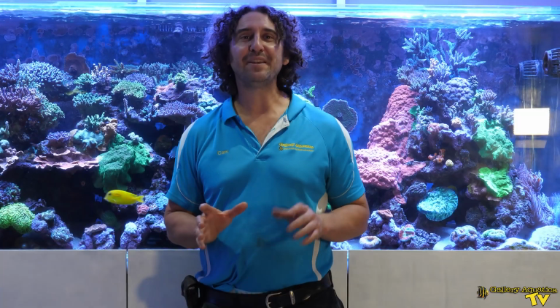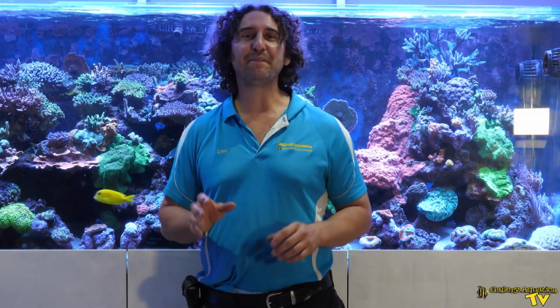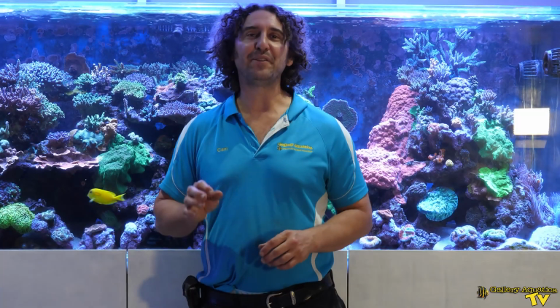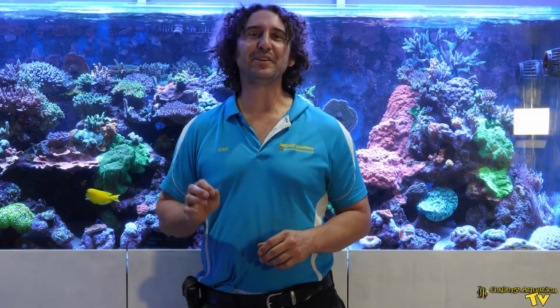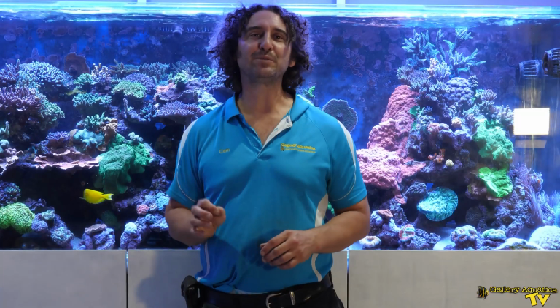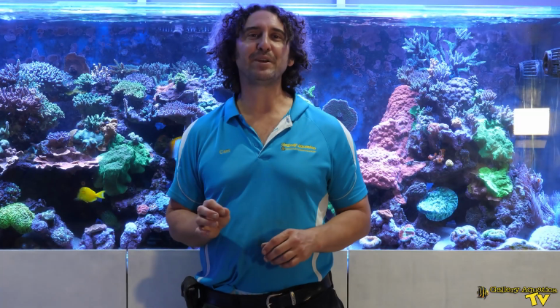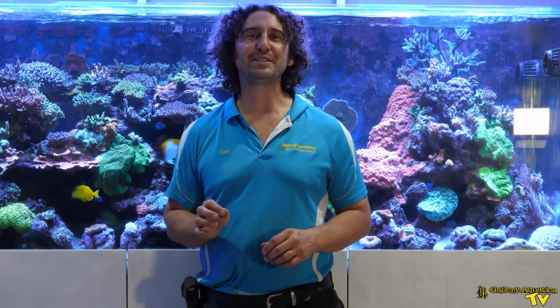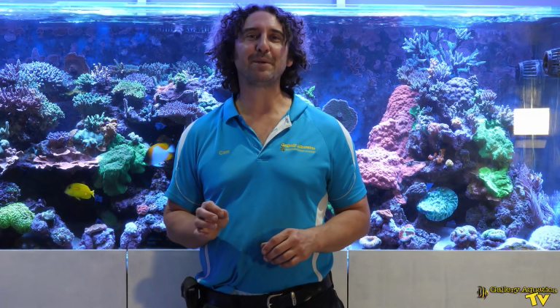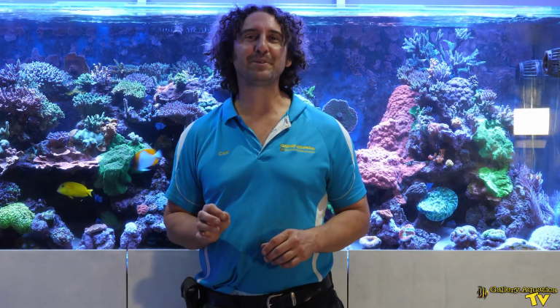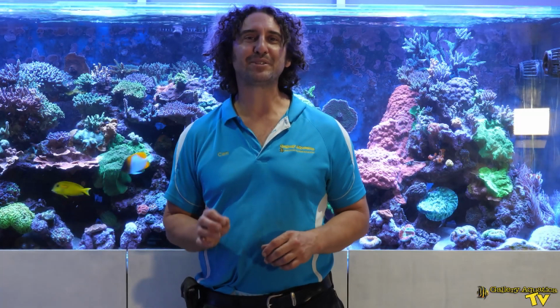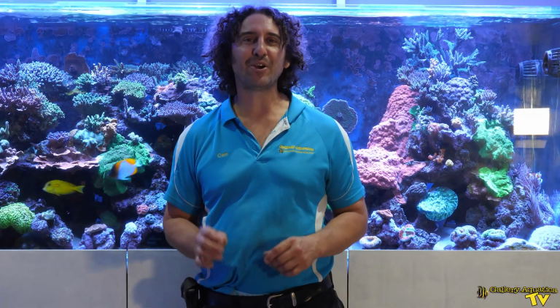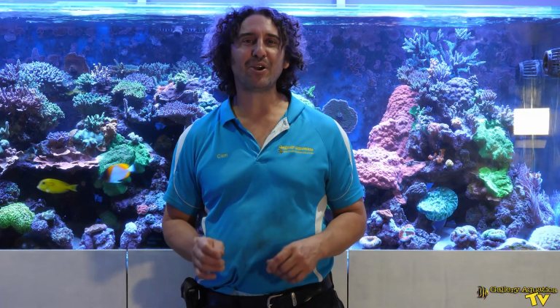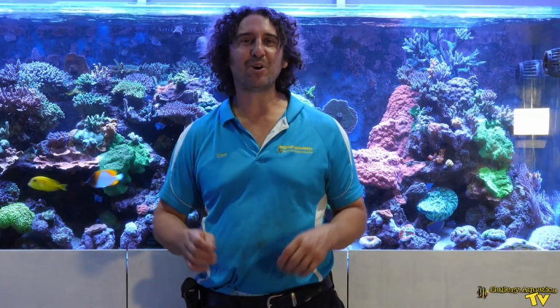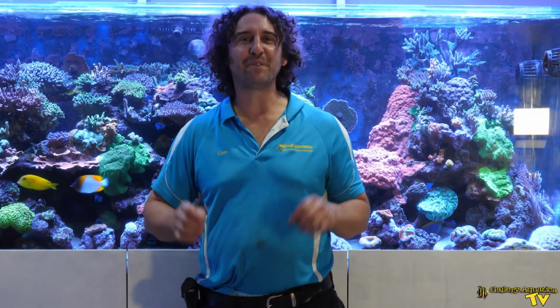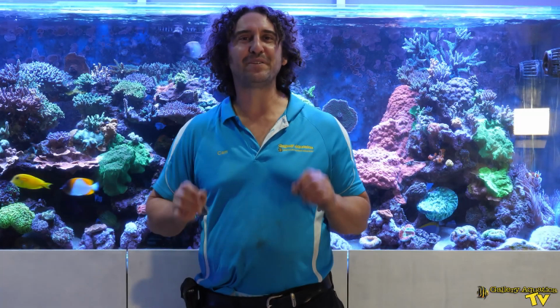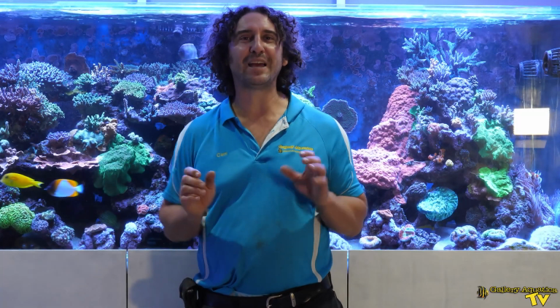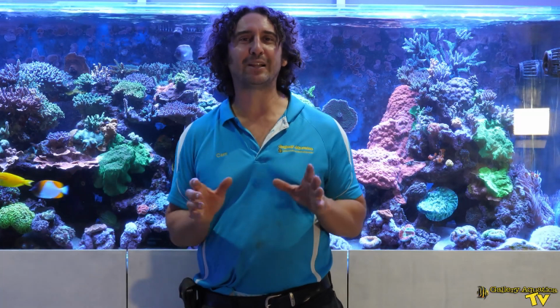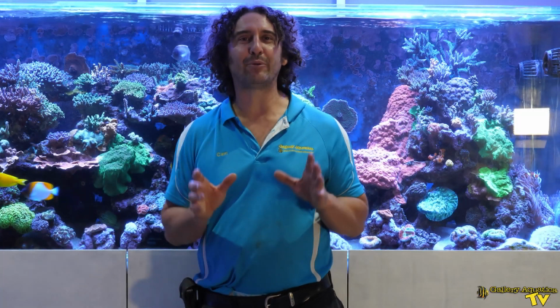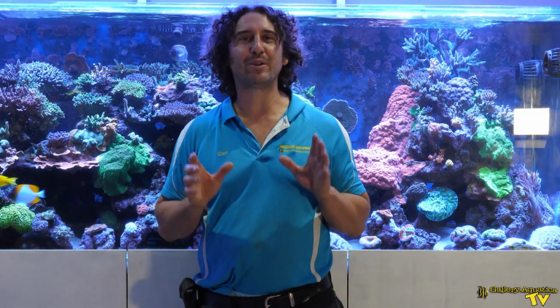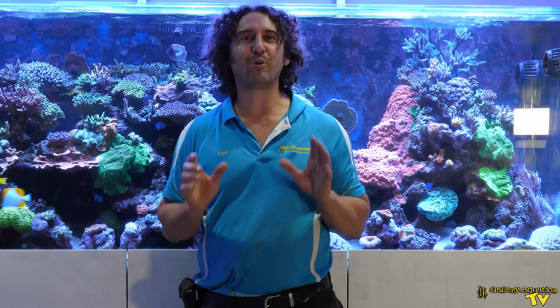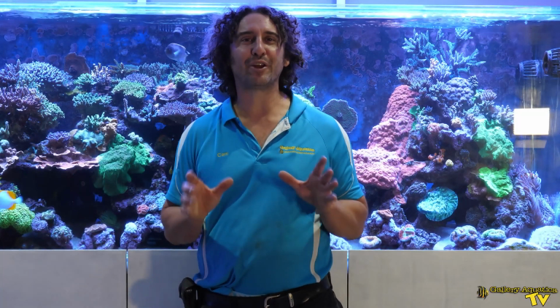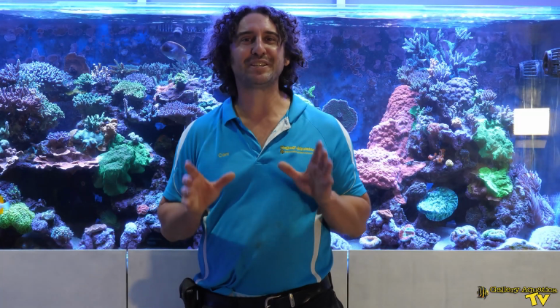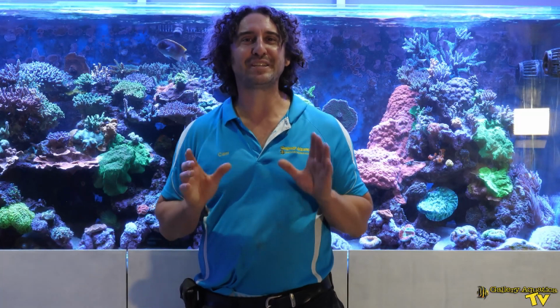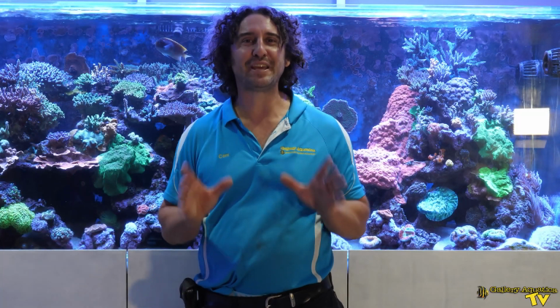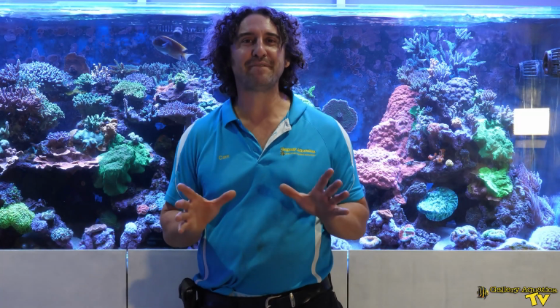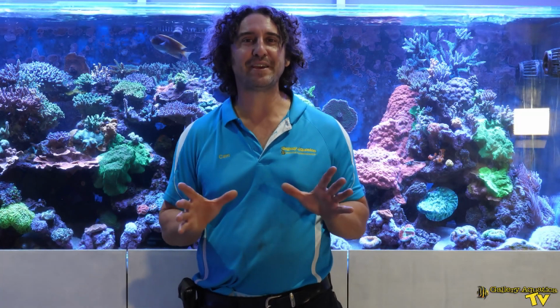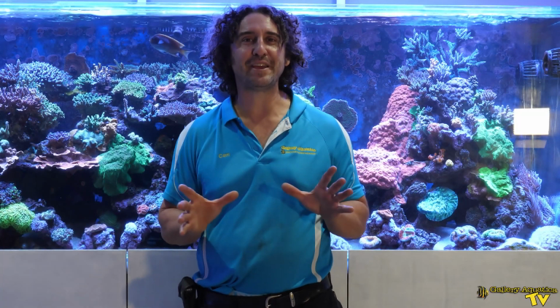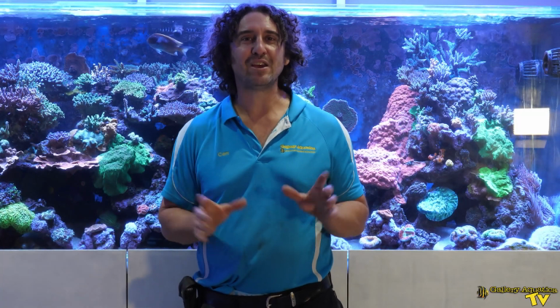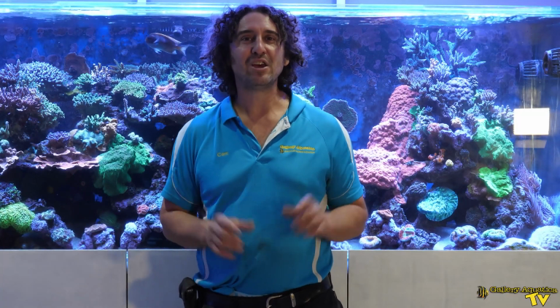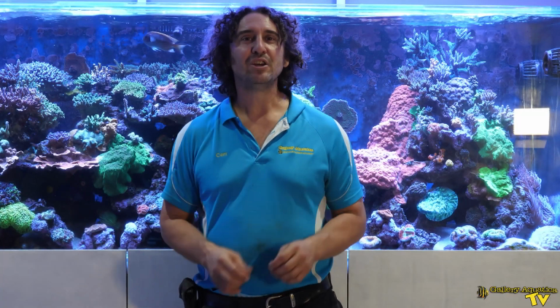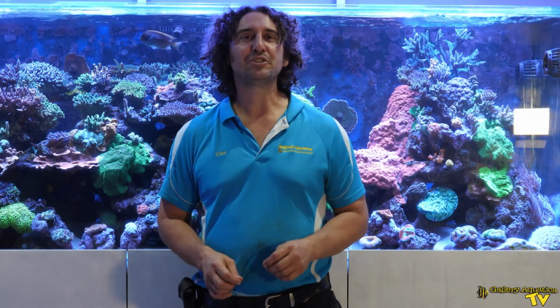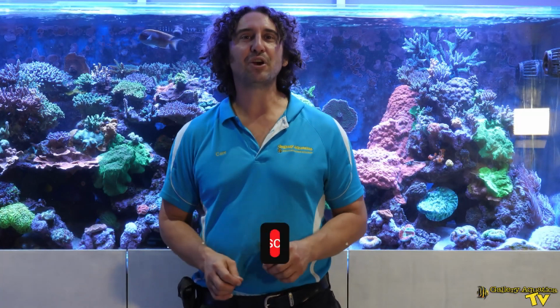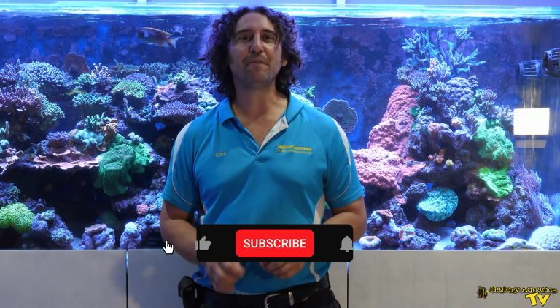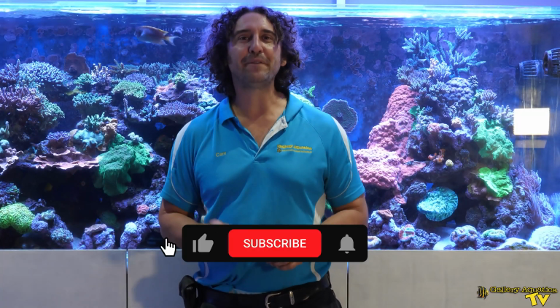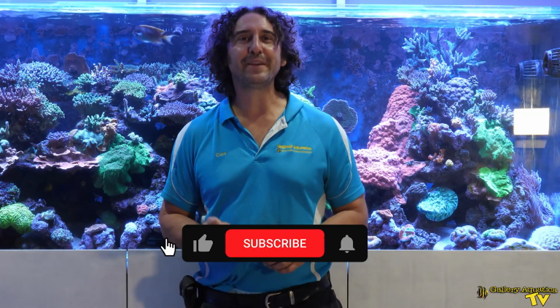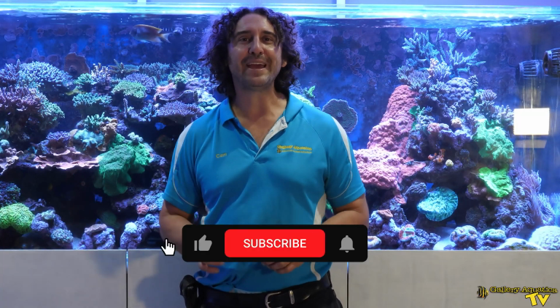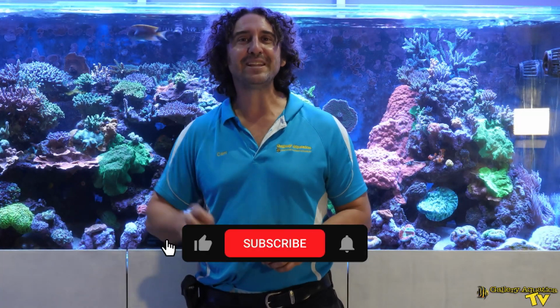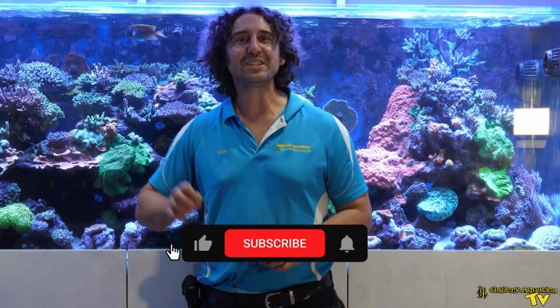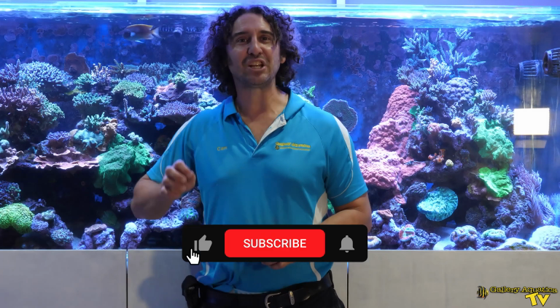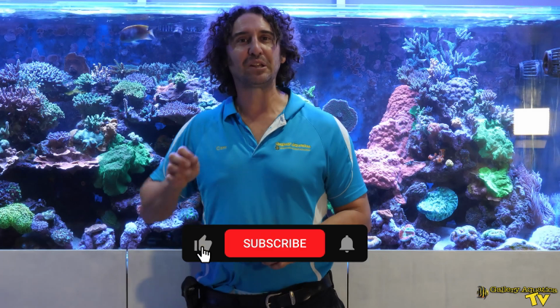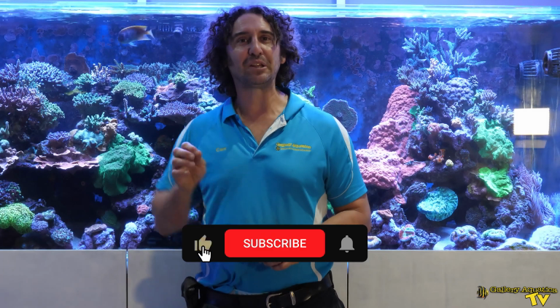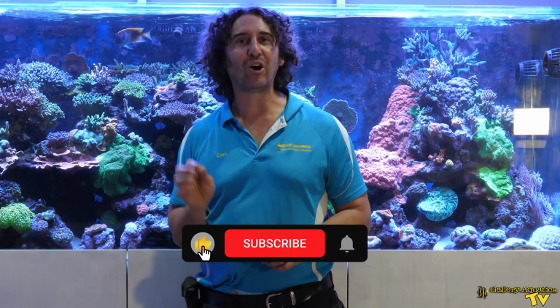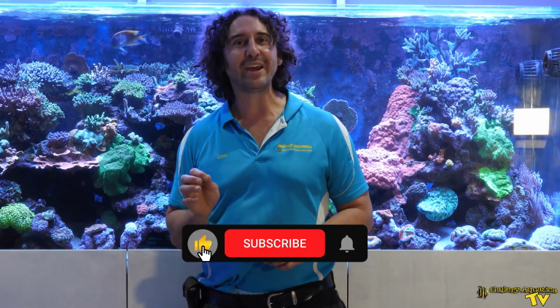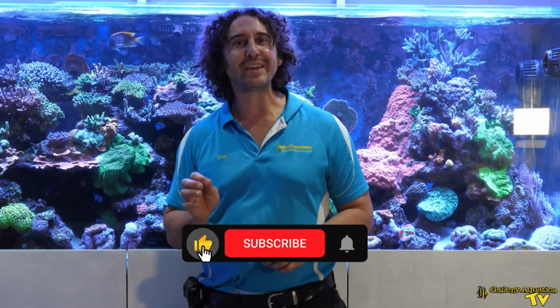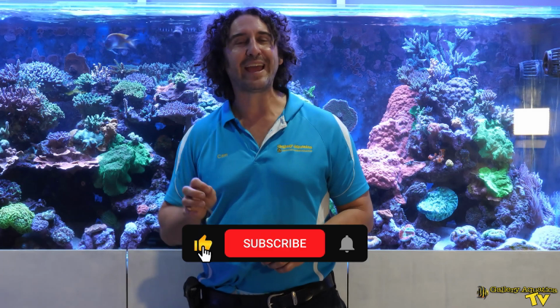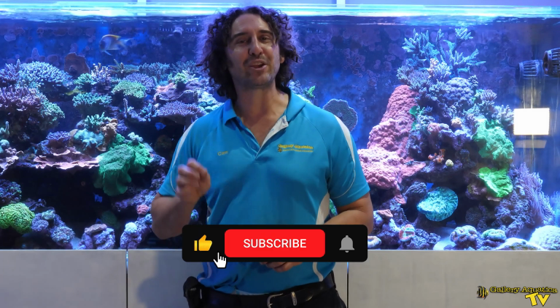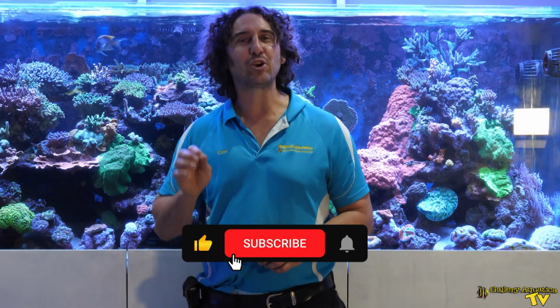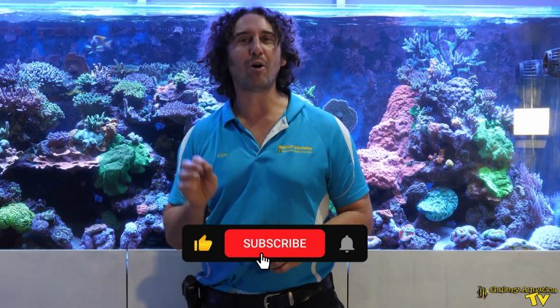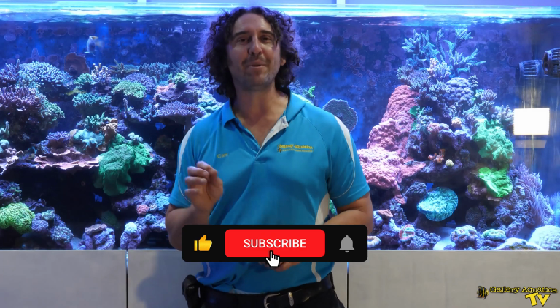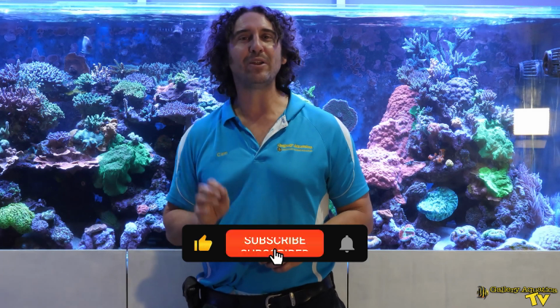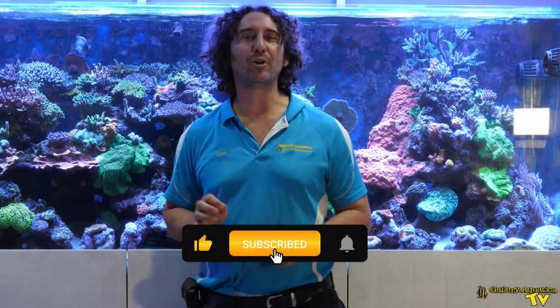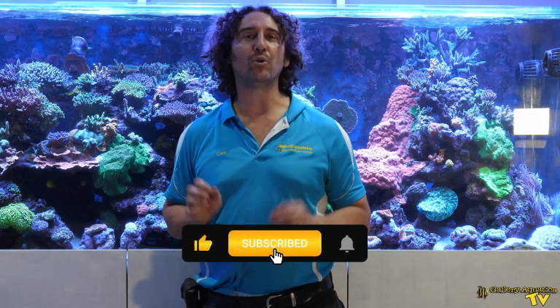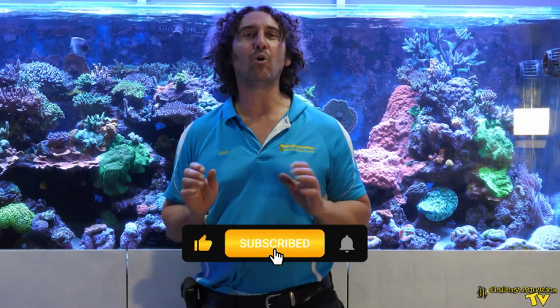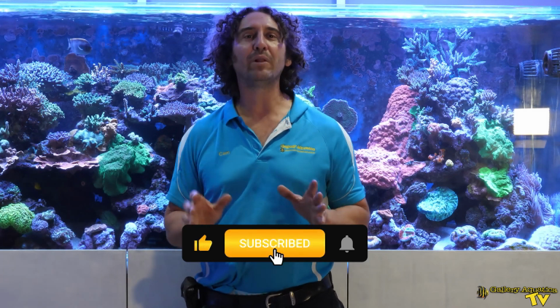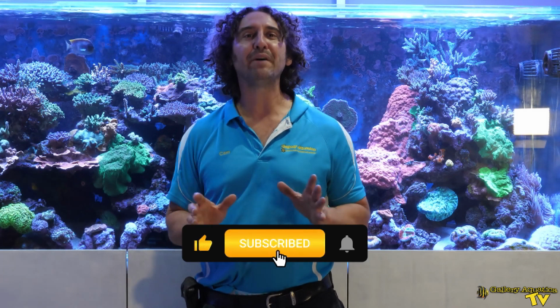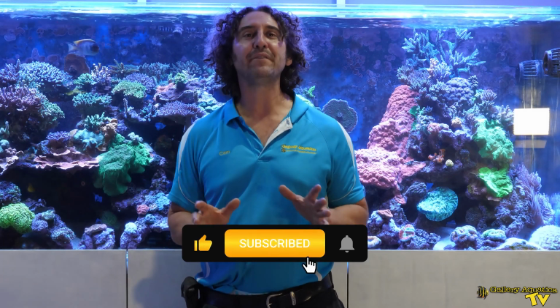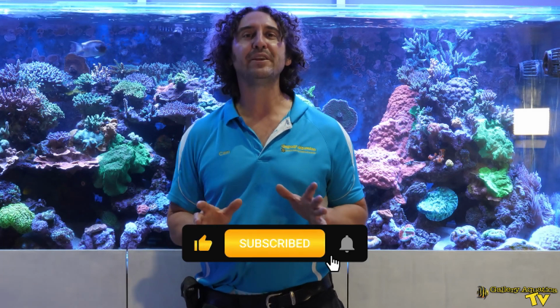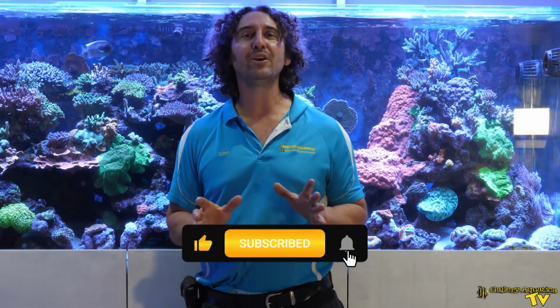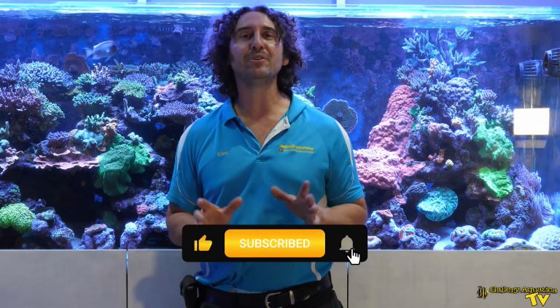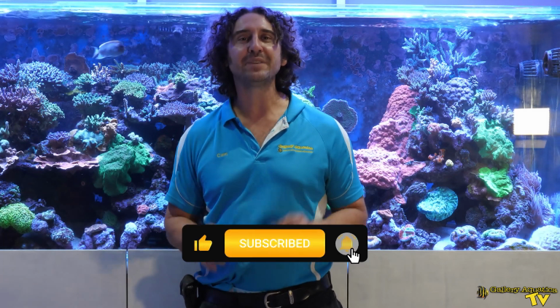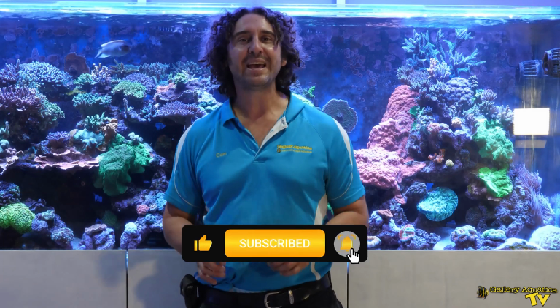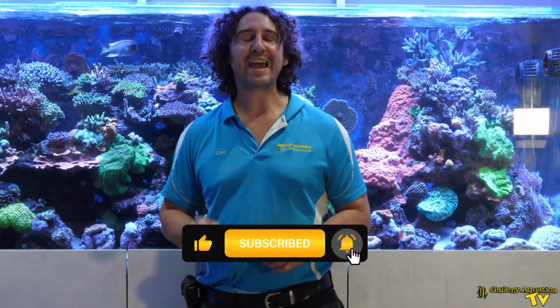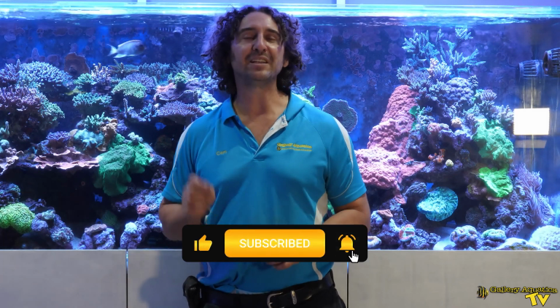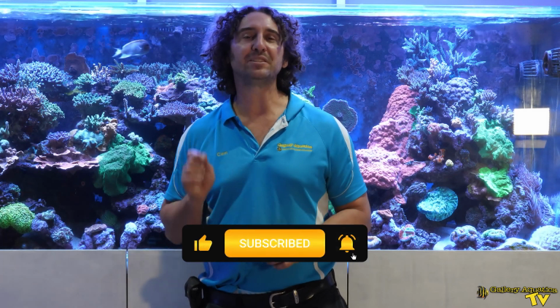Don't forget to like and comment on all our videos and subscribe to our channel. Stay tuned to Gallery Aquatica TV for more exciting episodes to come.